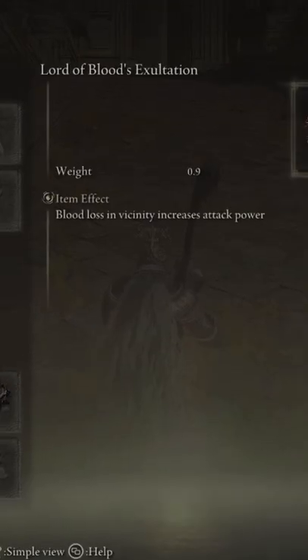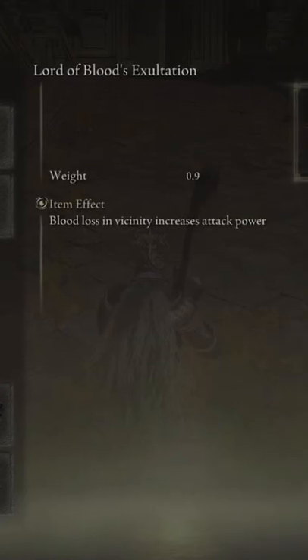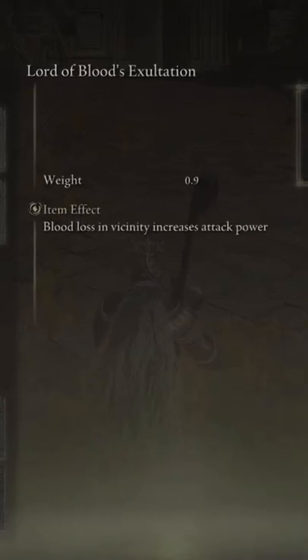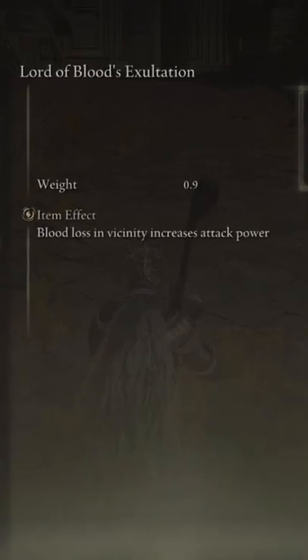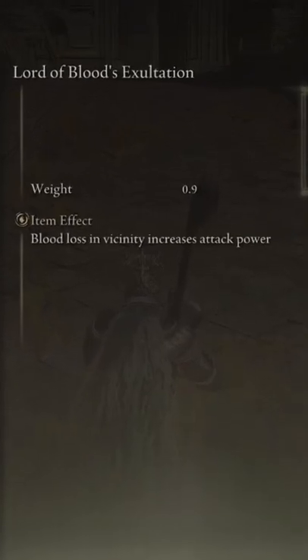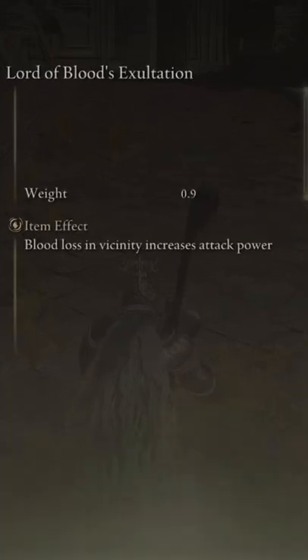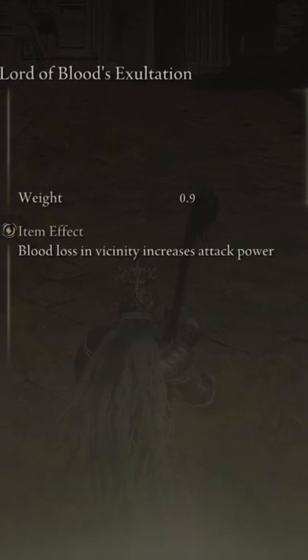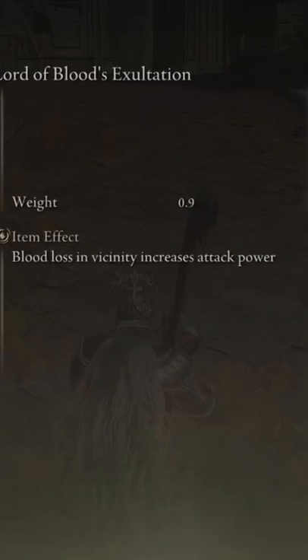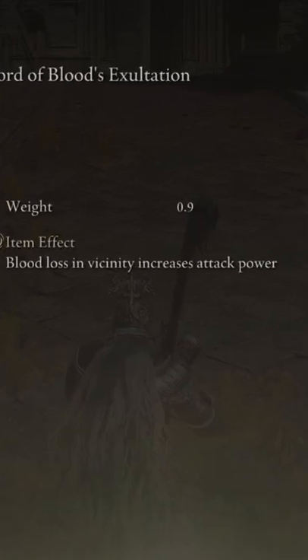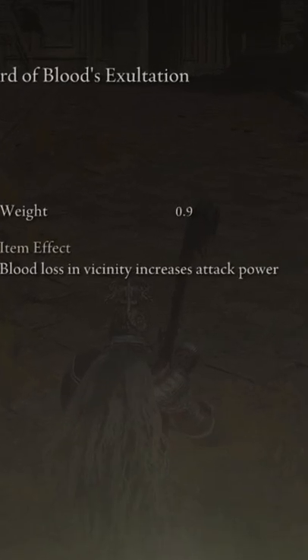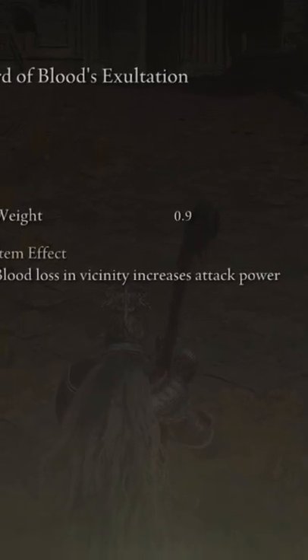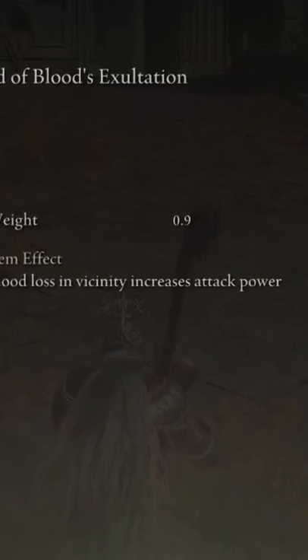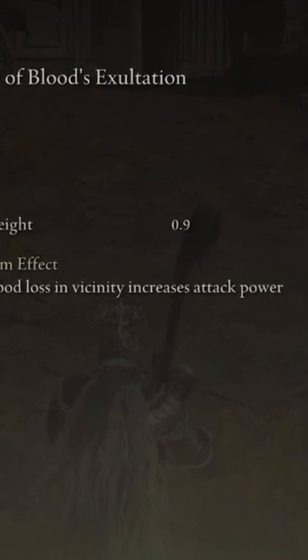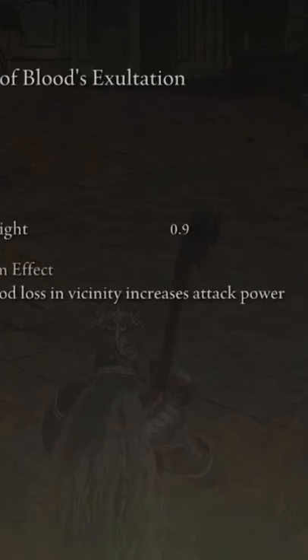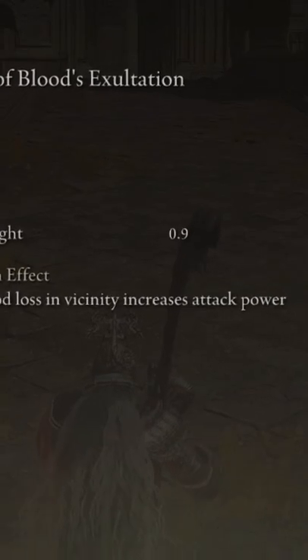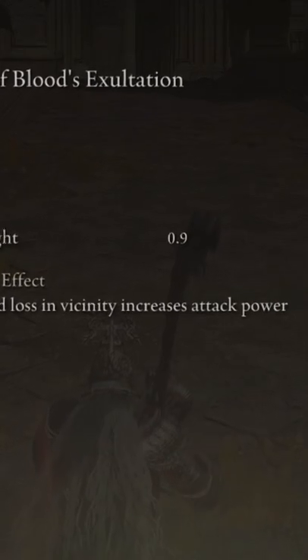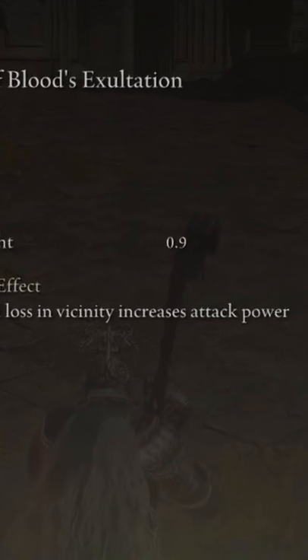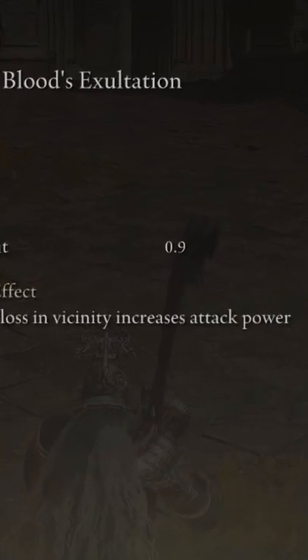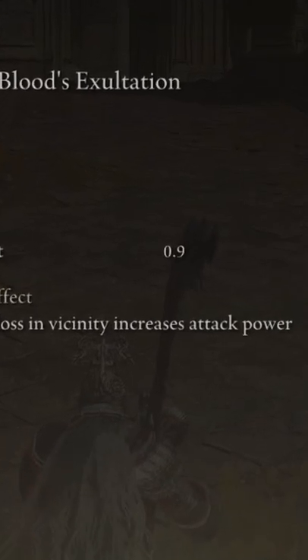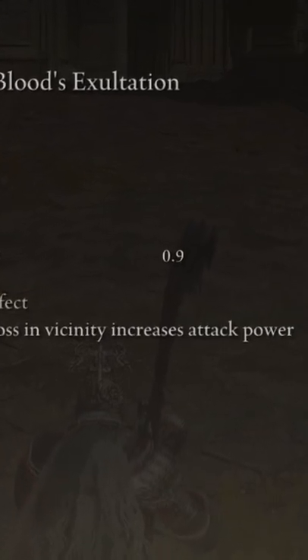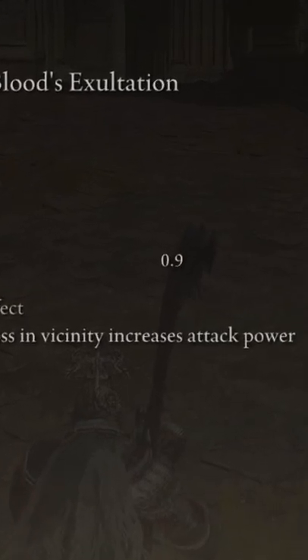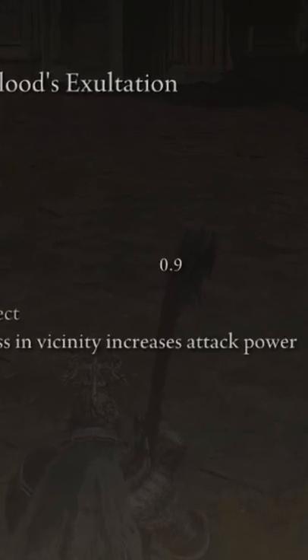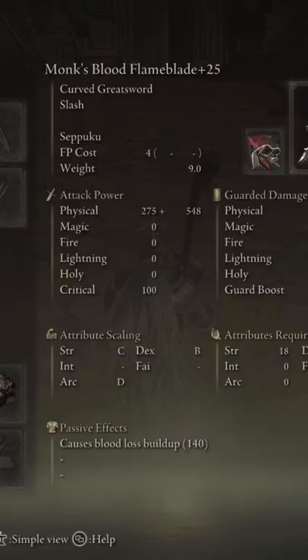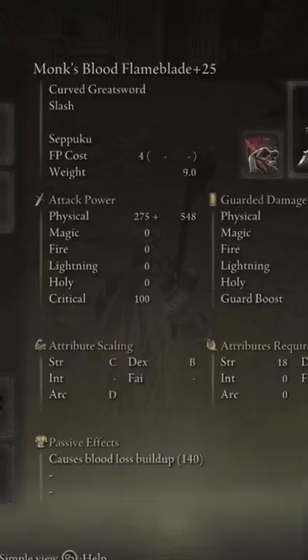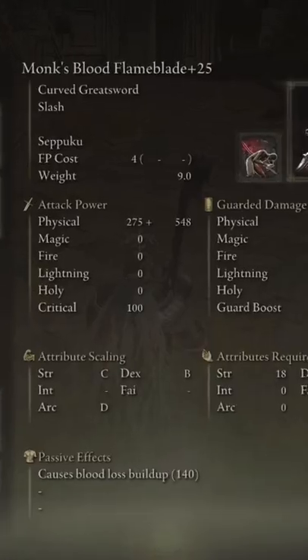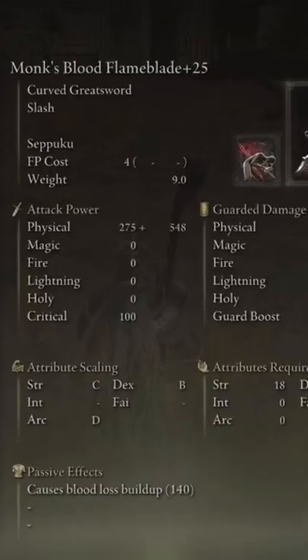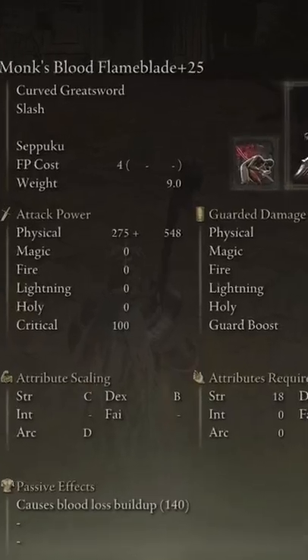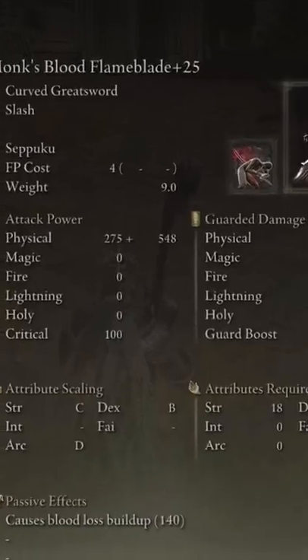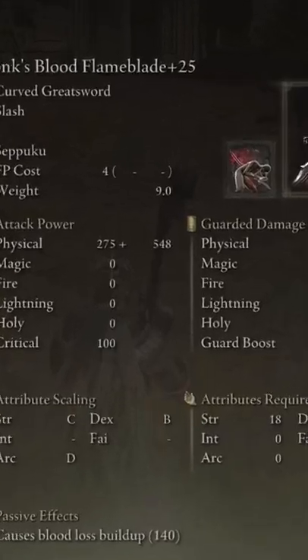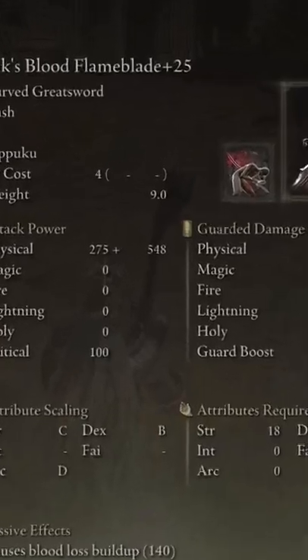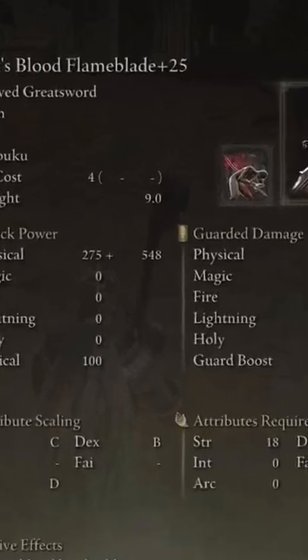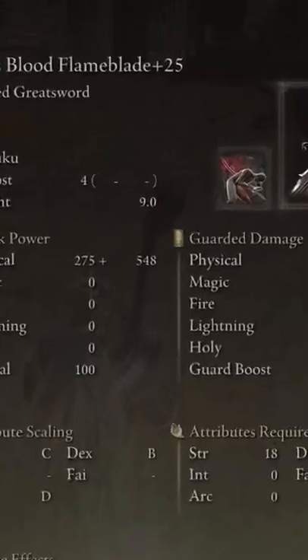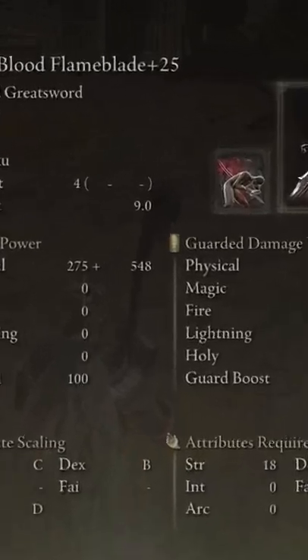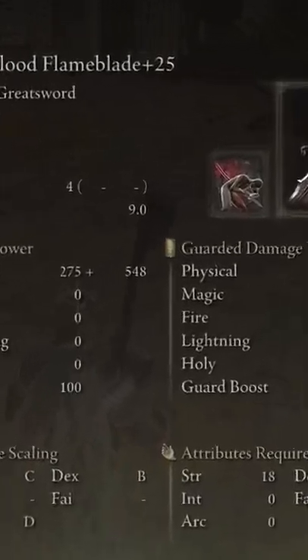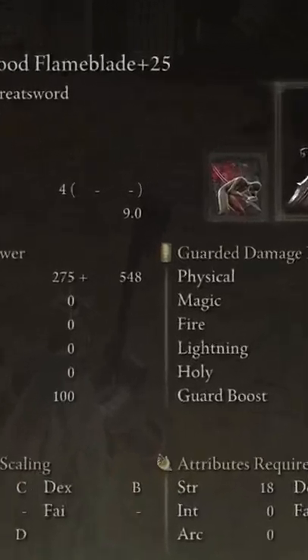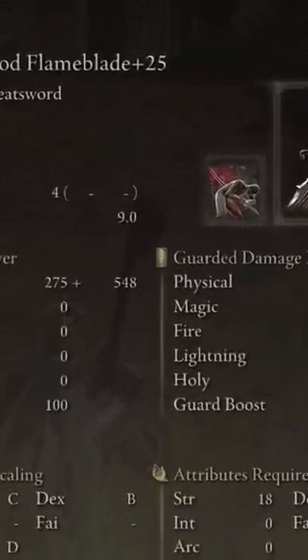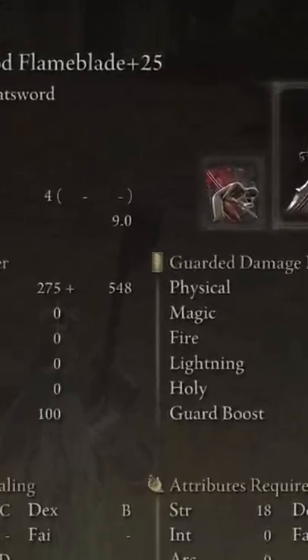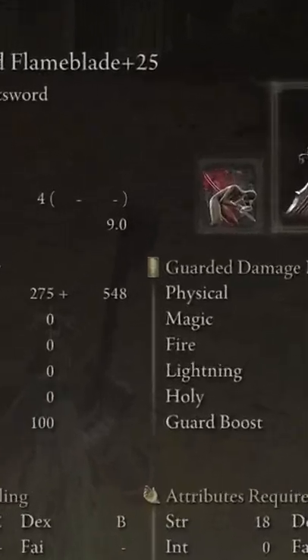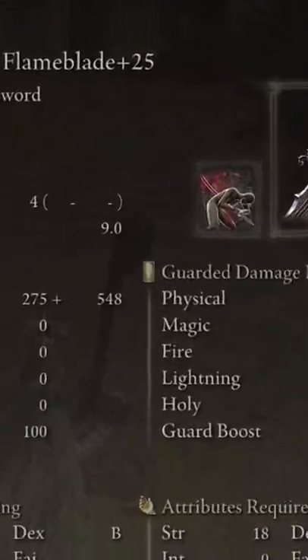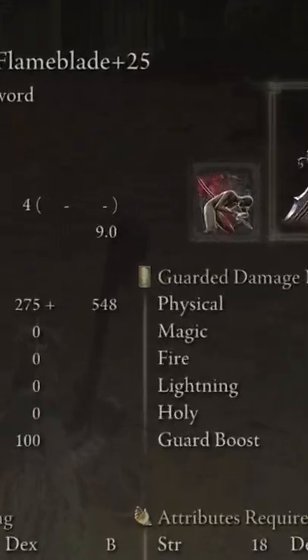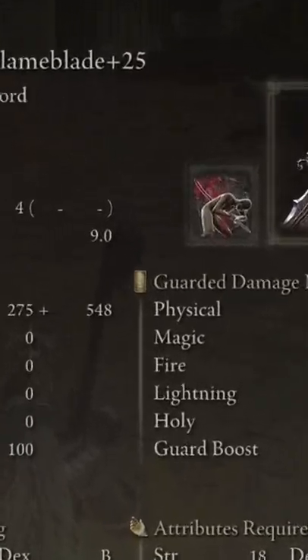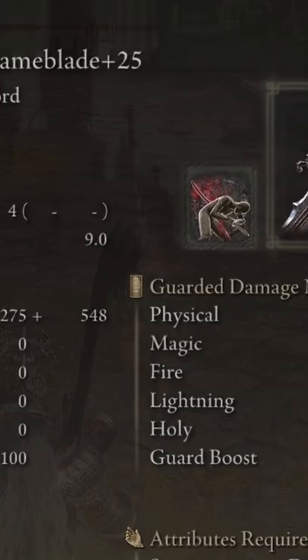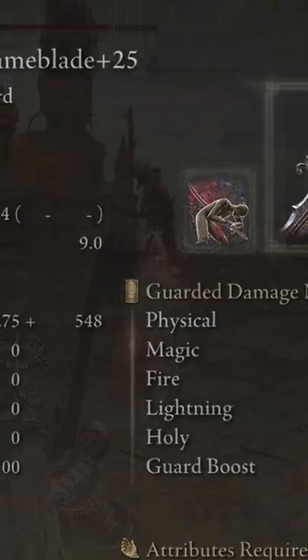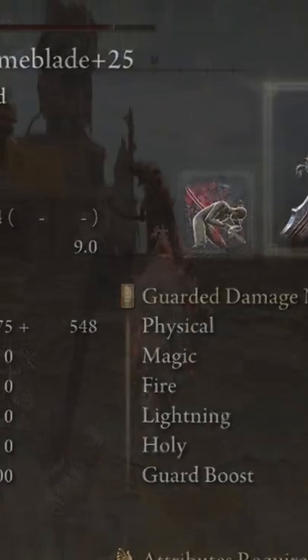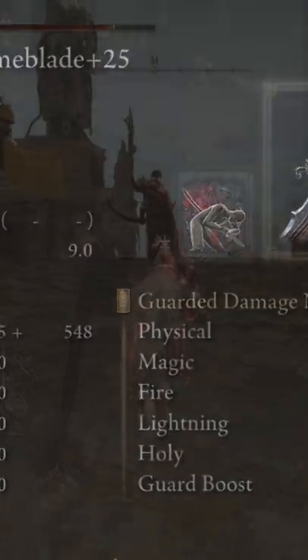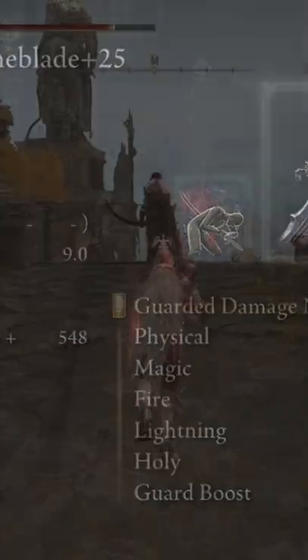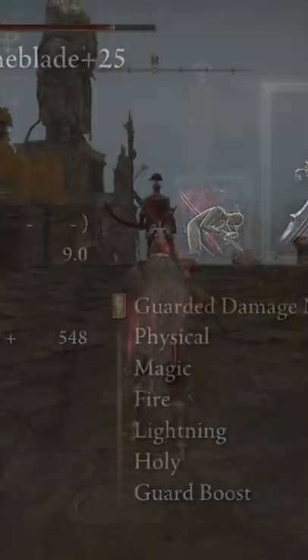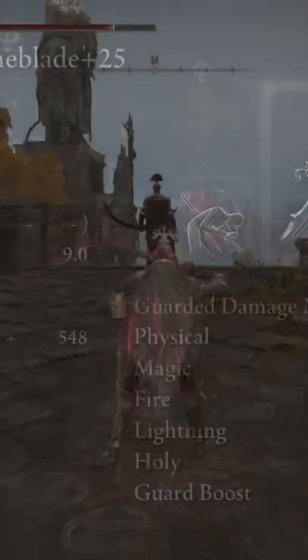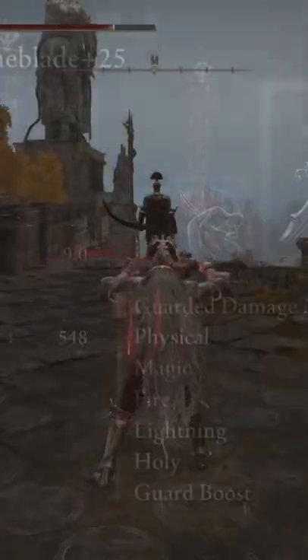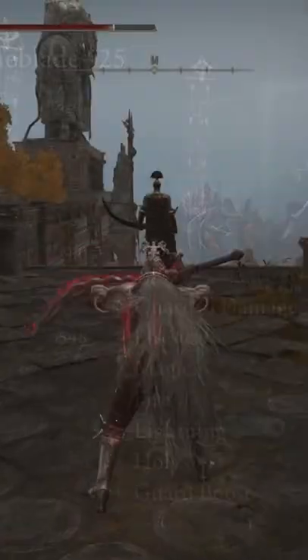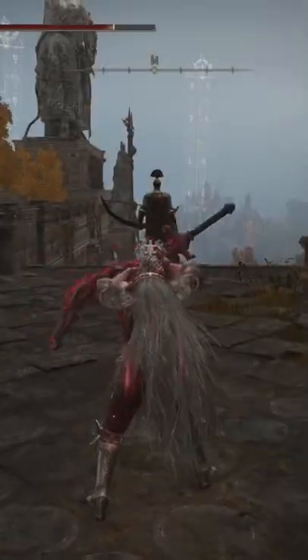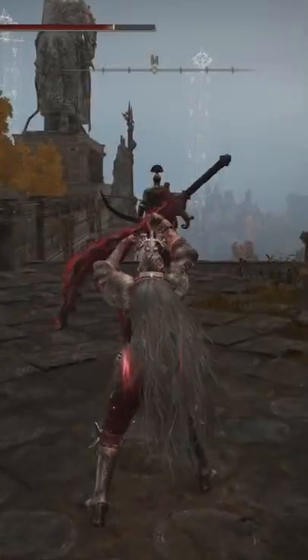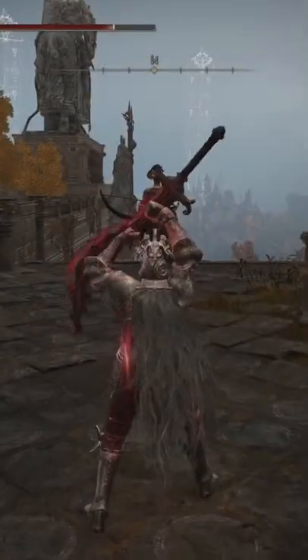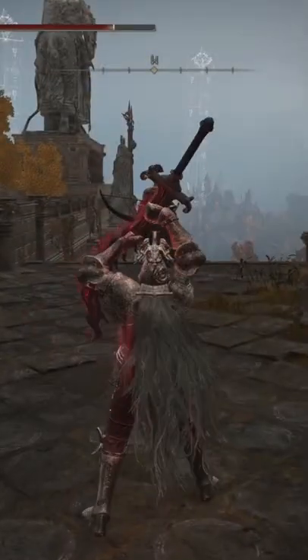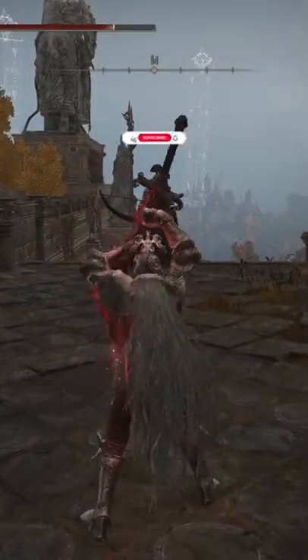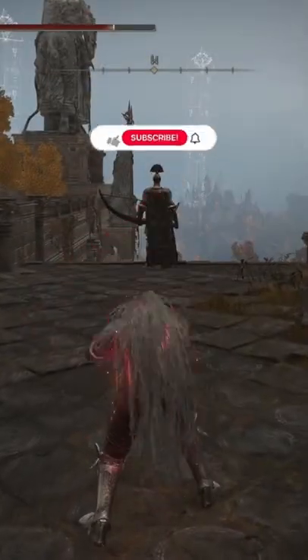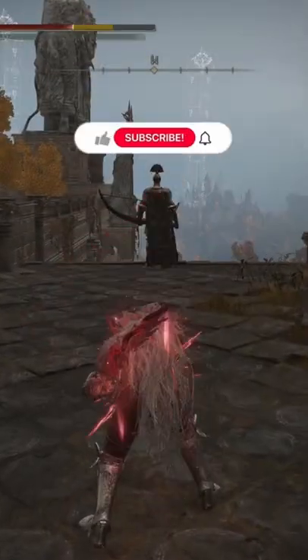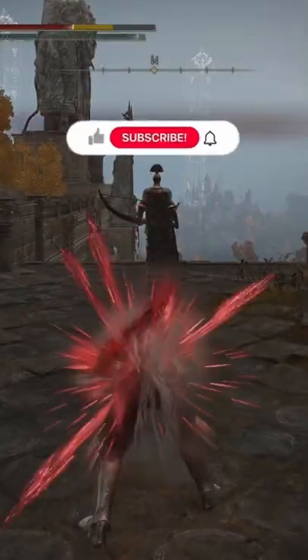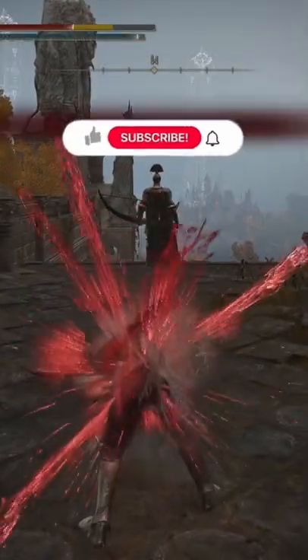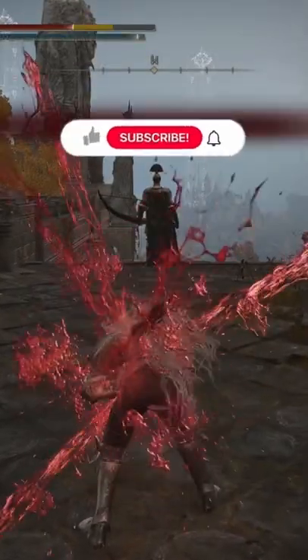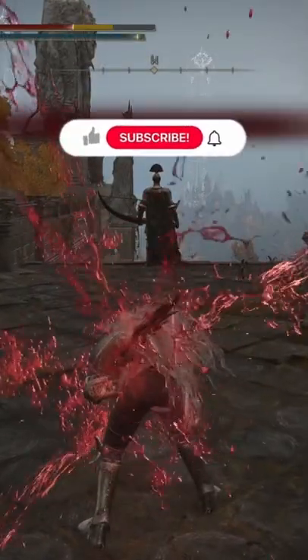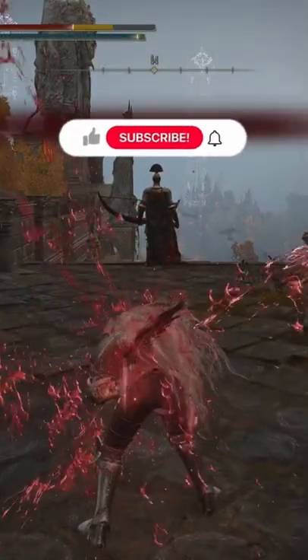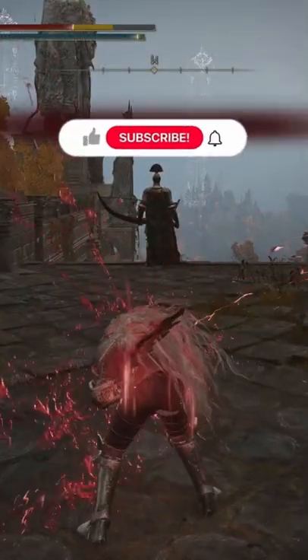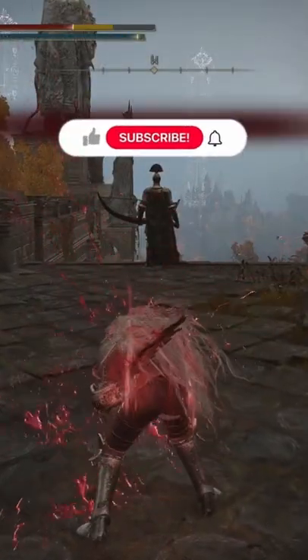For this weapon, I use a full bleed build, so I use Seppuku on mine because I think the blood stacks on this weapon cause some crazy DPS.